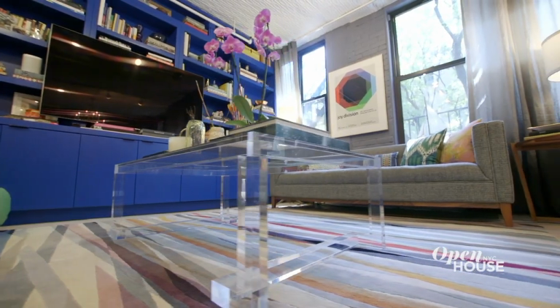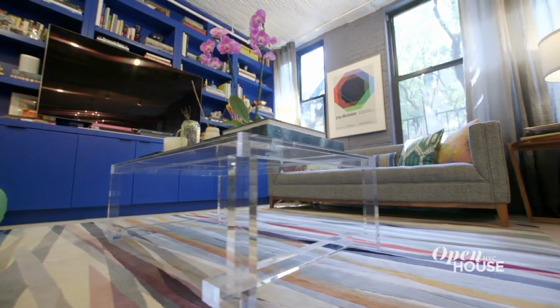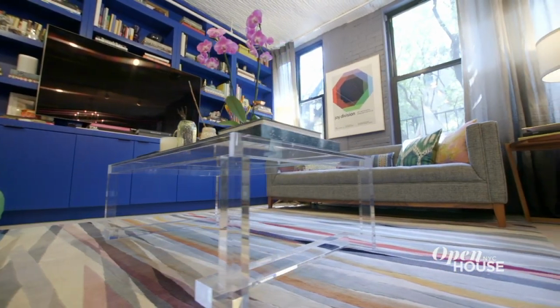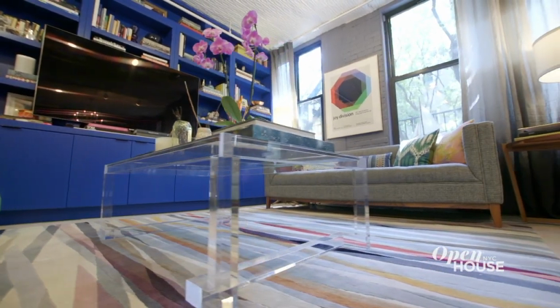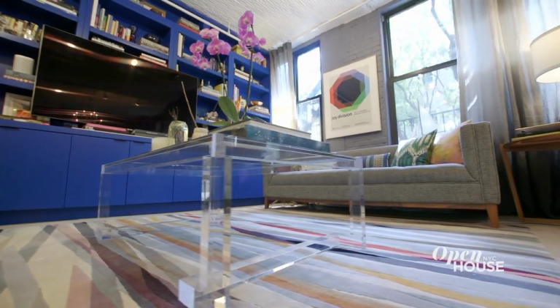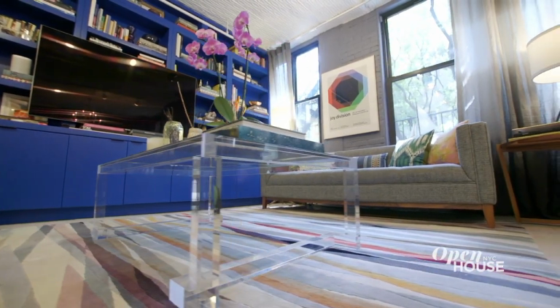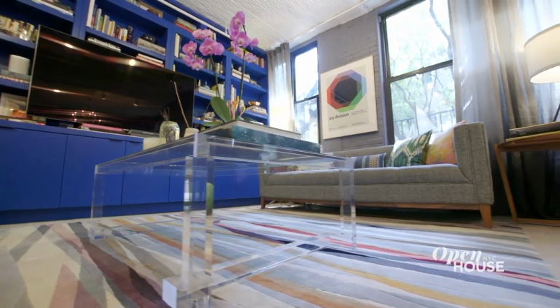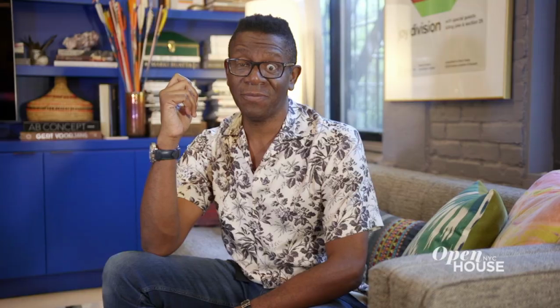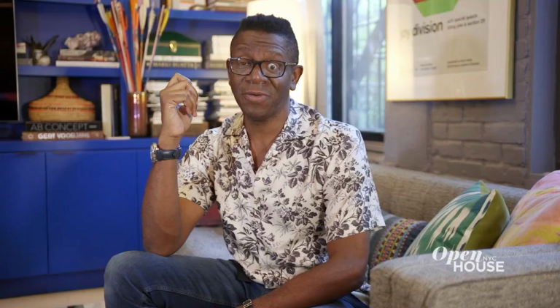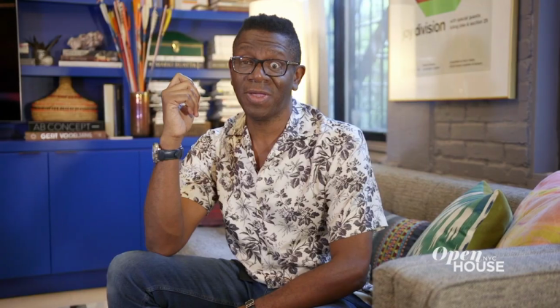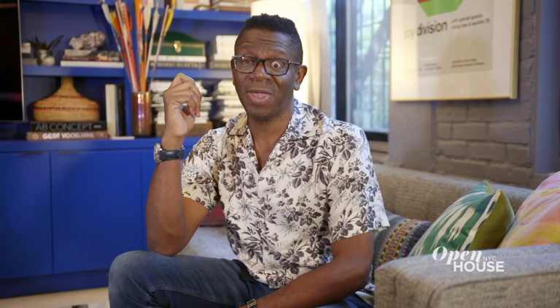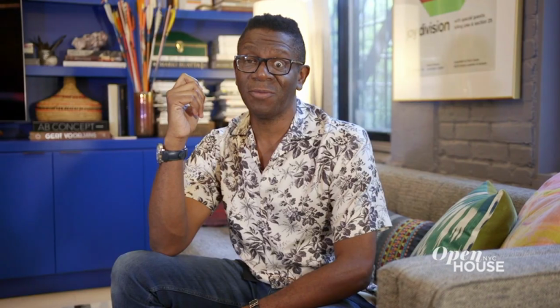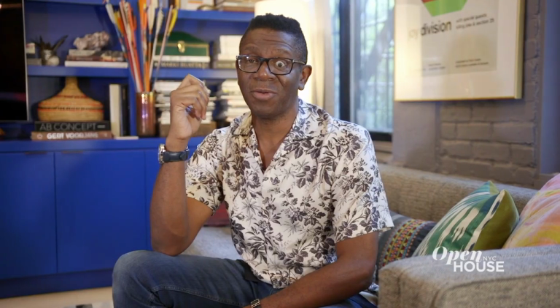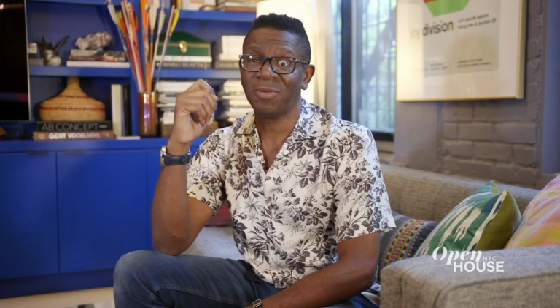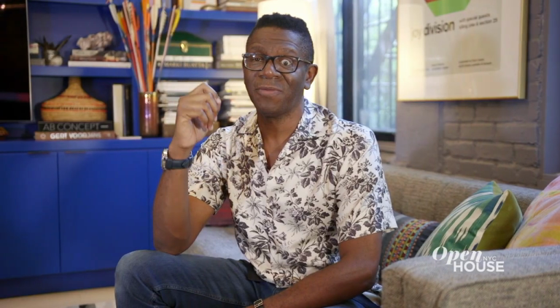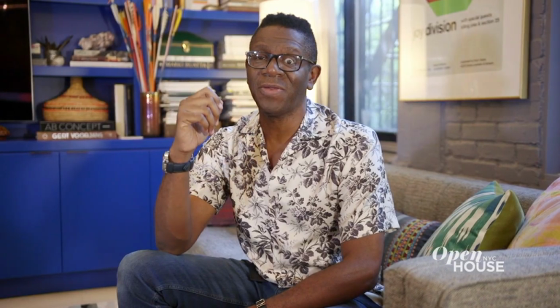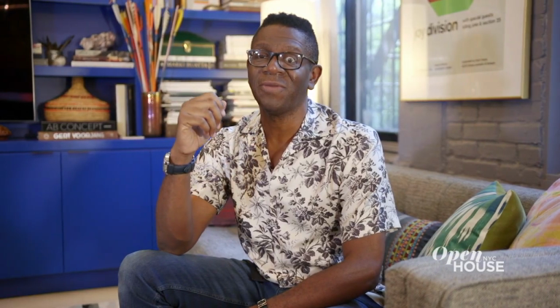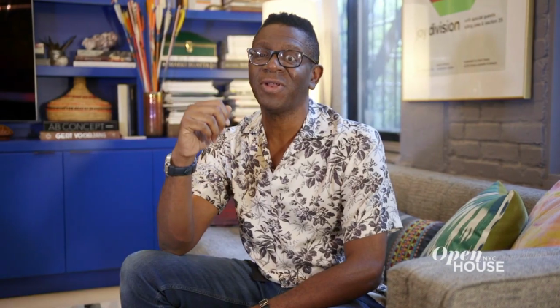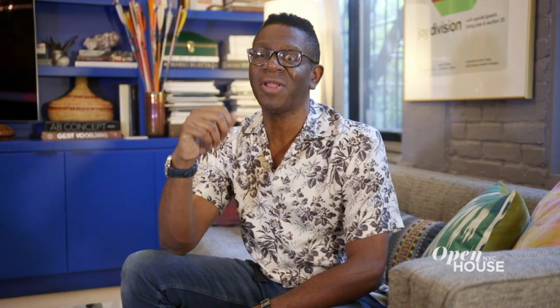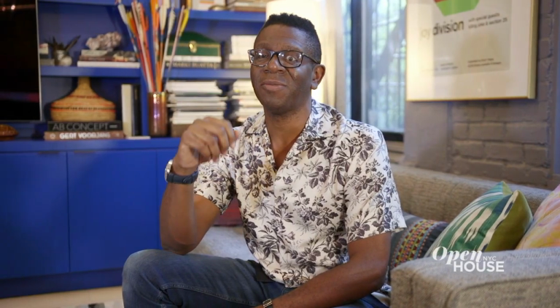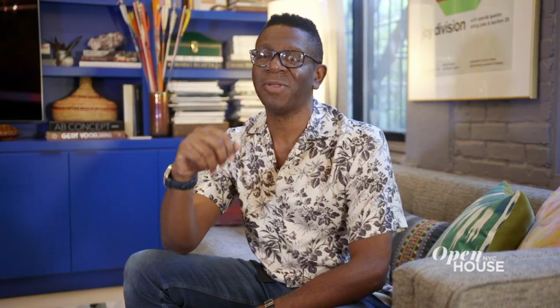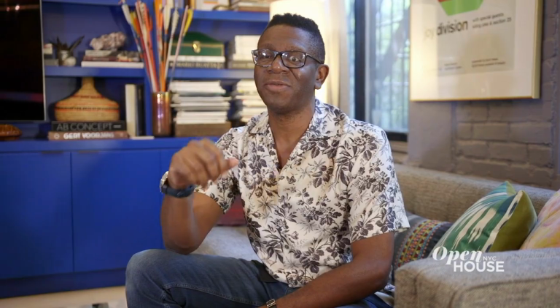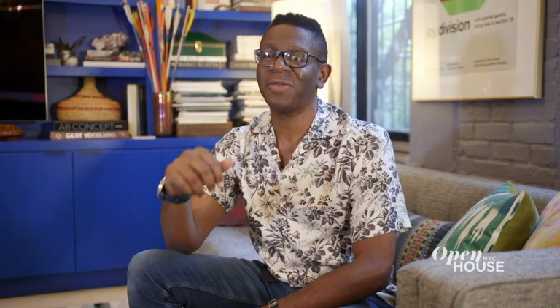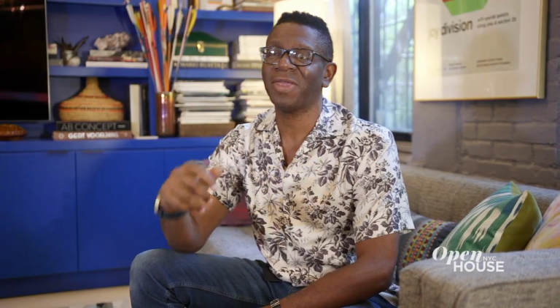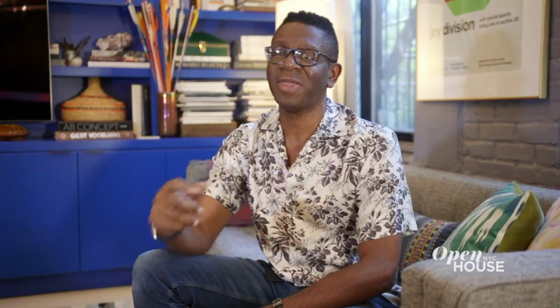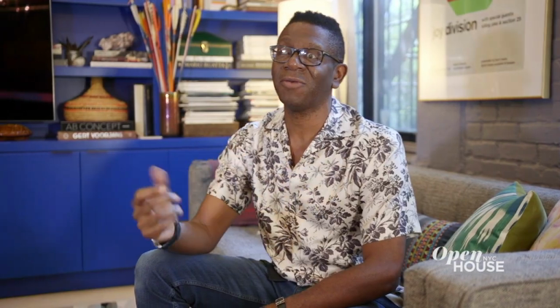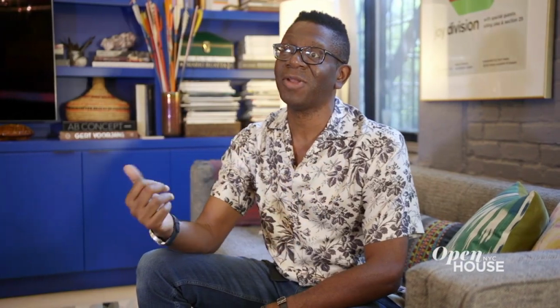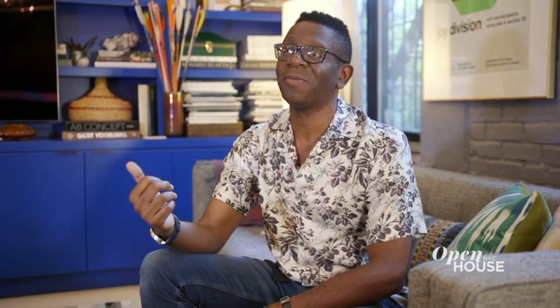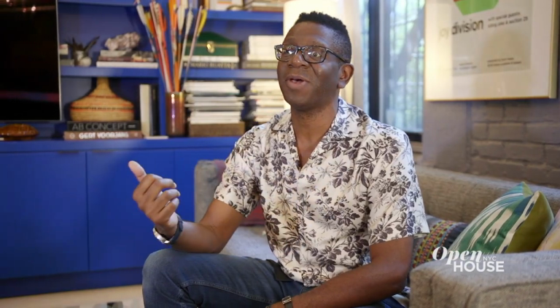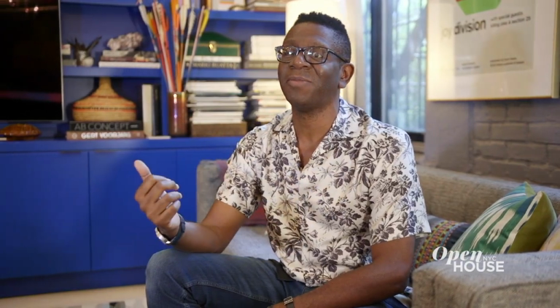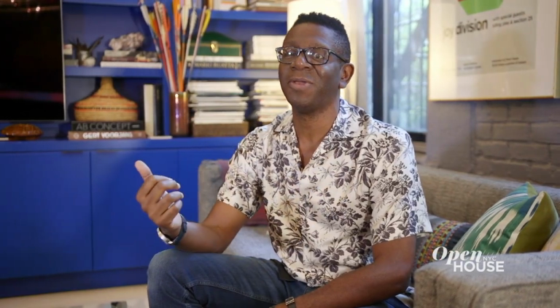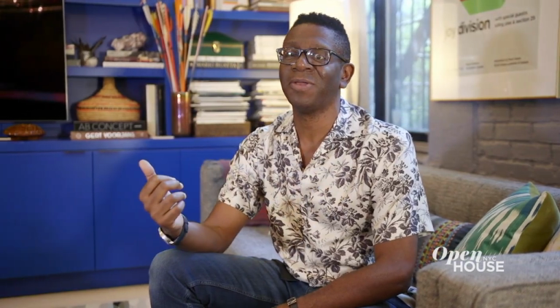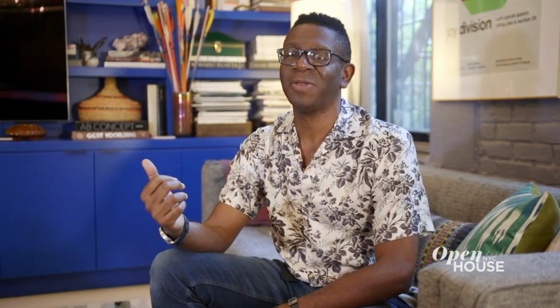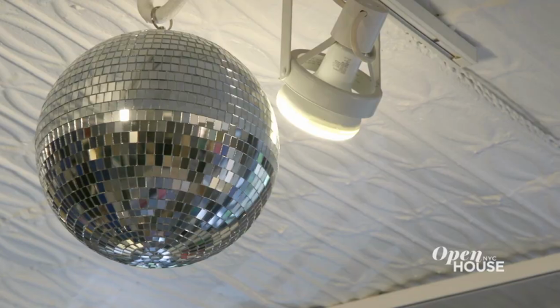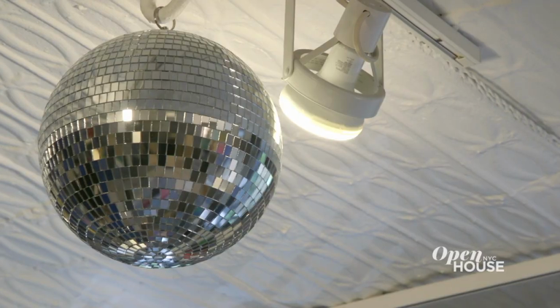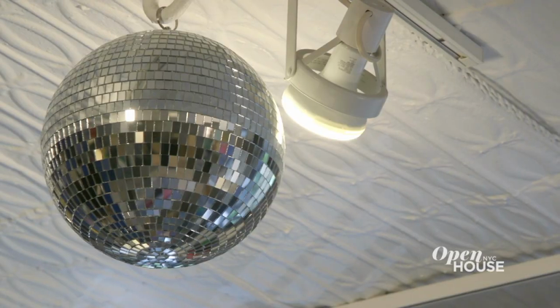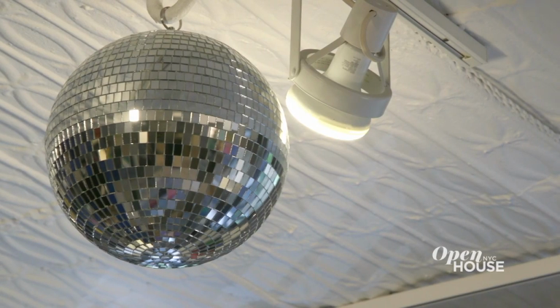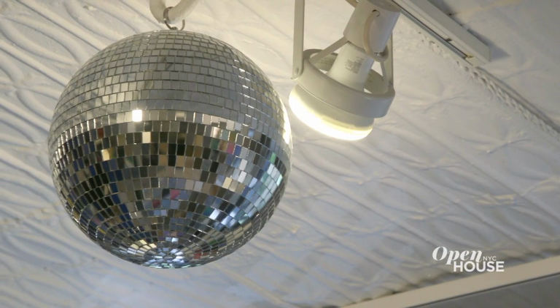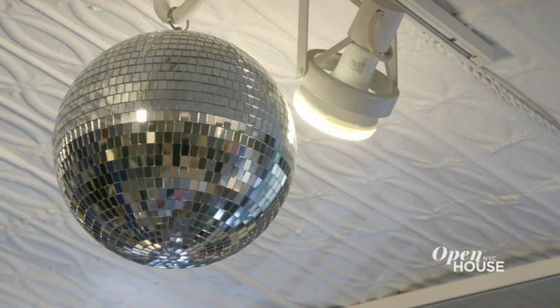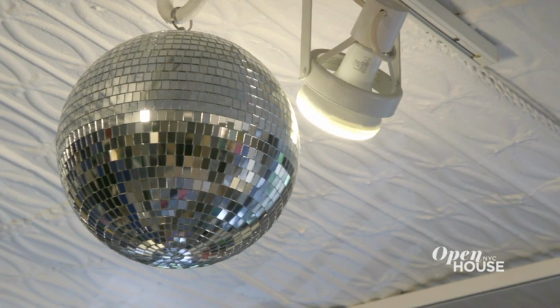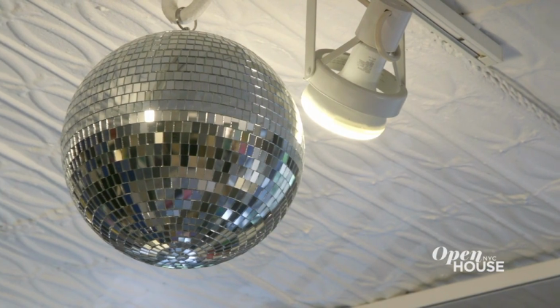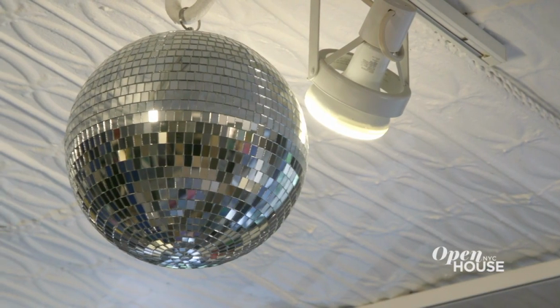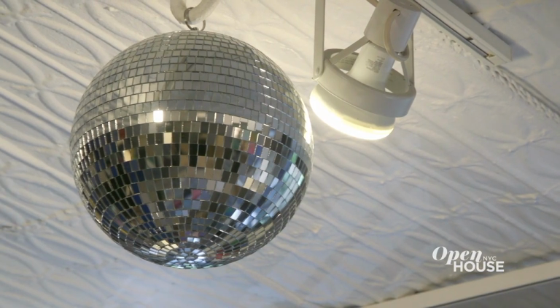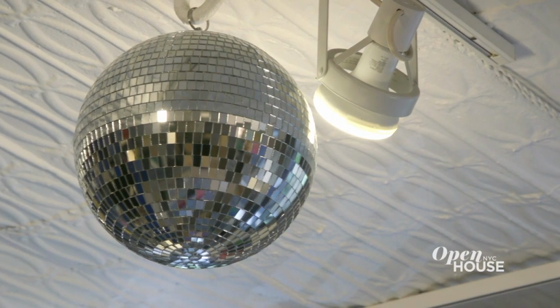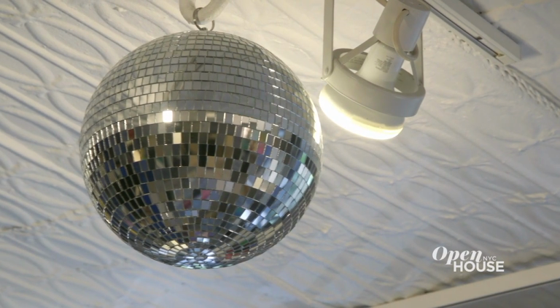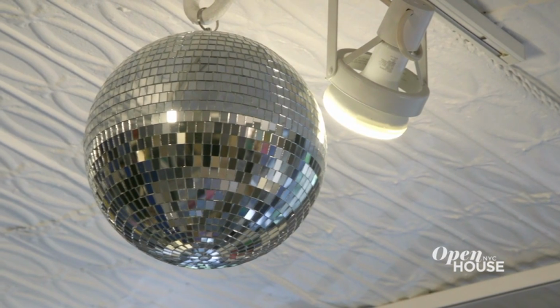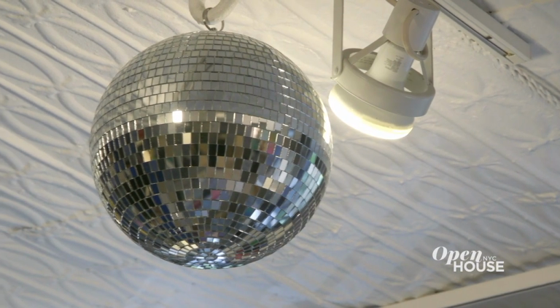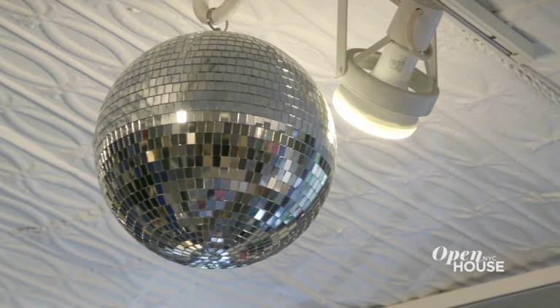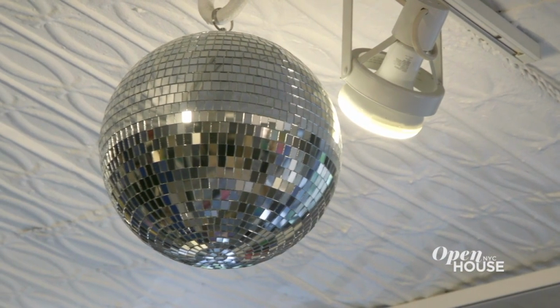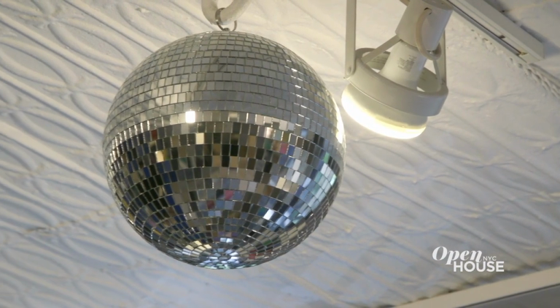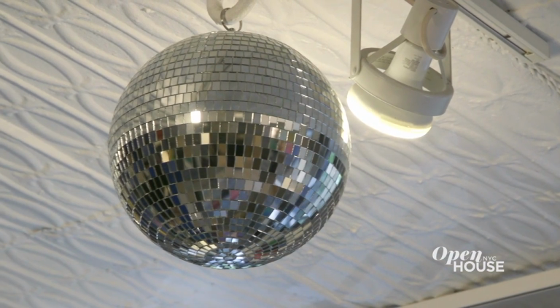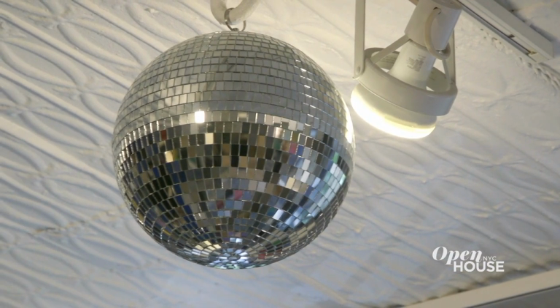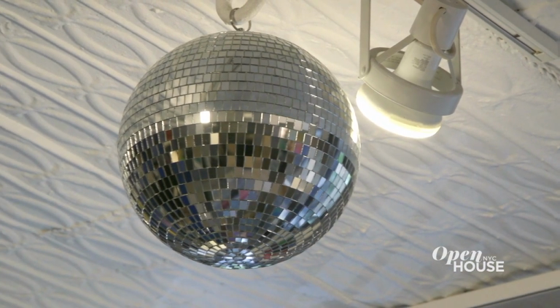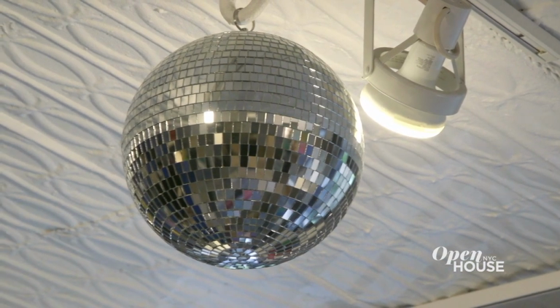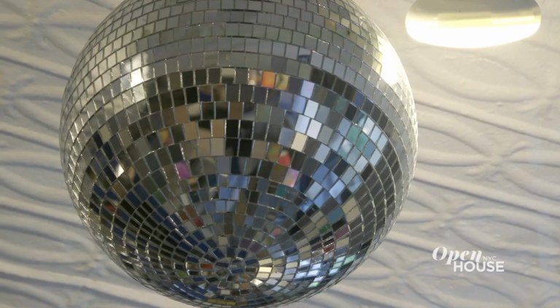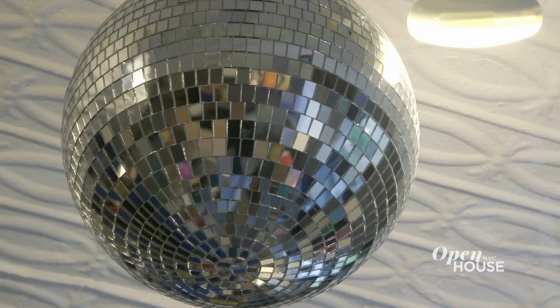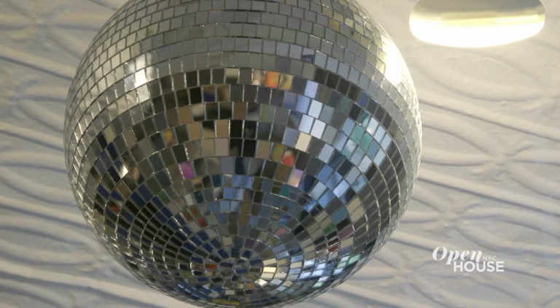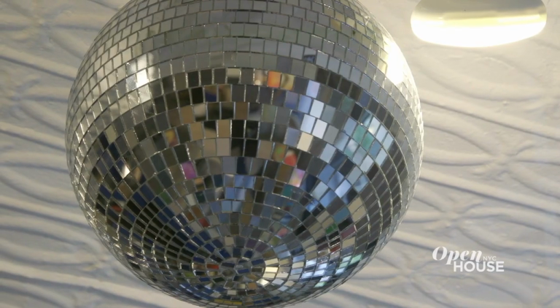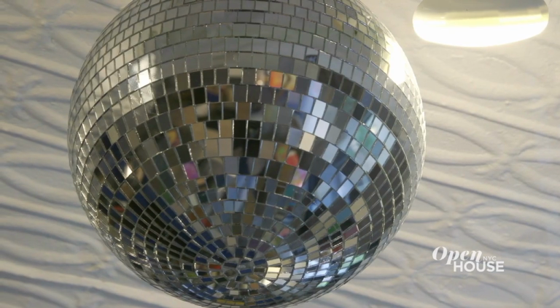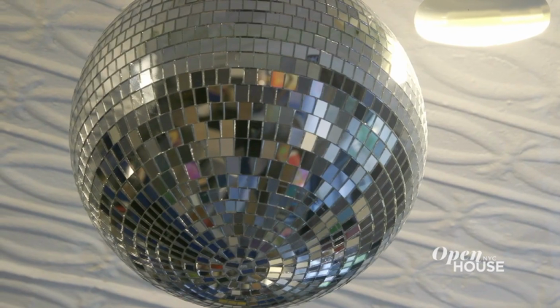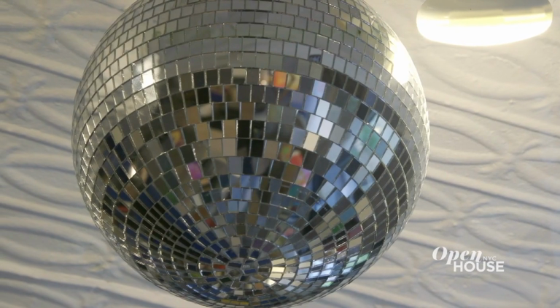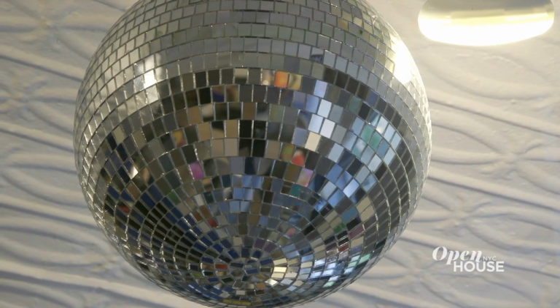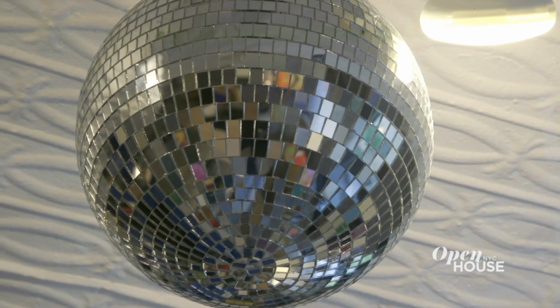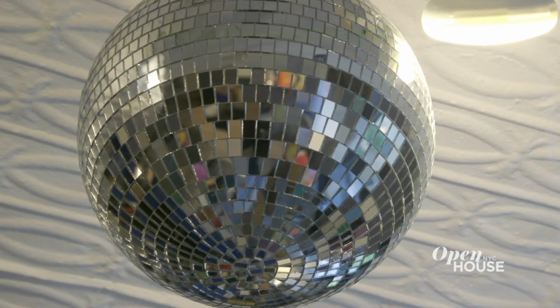One of my favorite elements is hanging right above me. After all, what's a good entertaining space without its own disco ball?